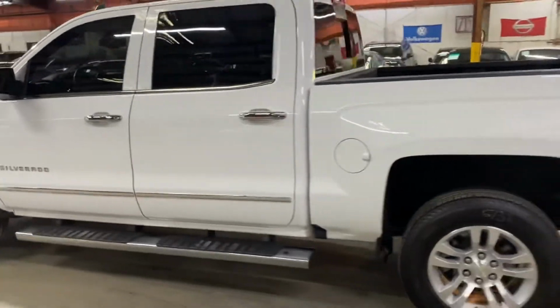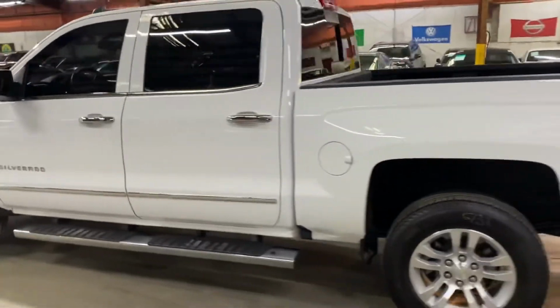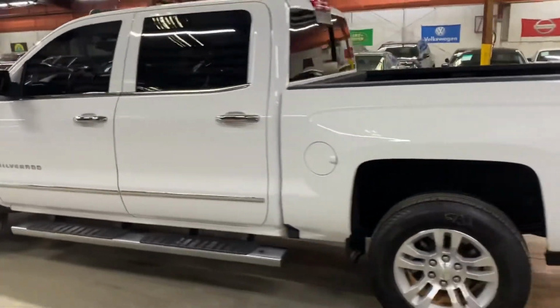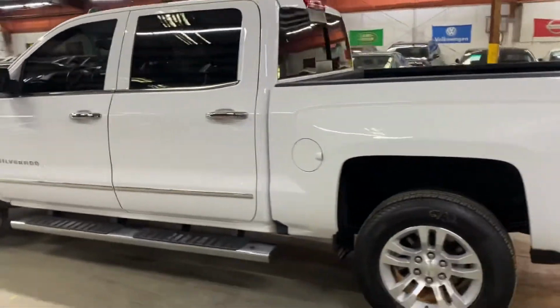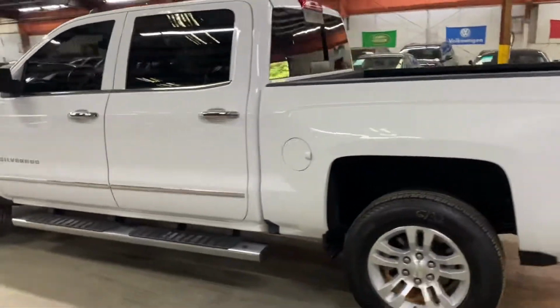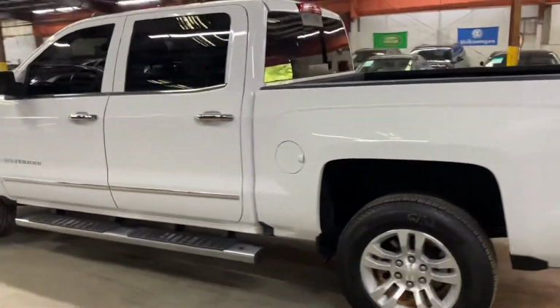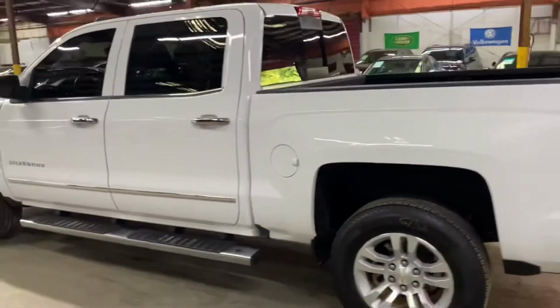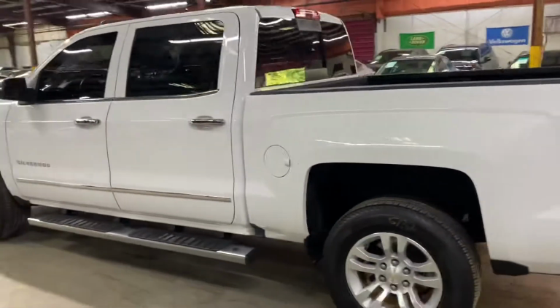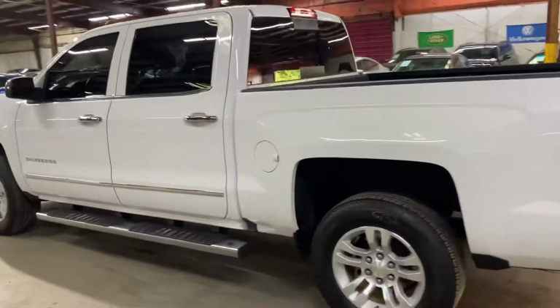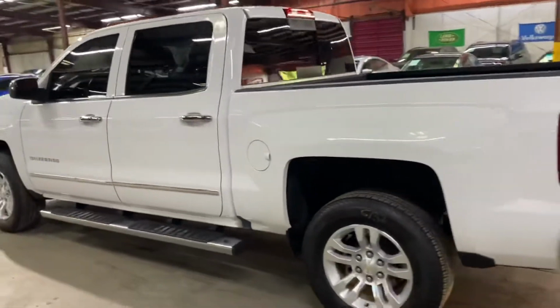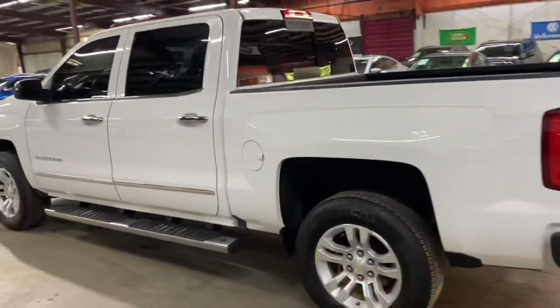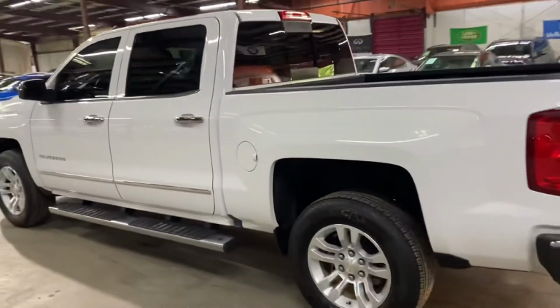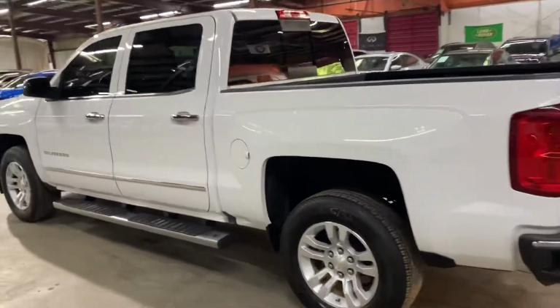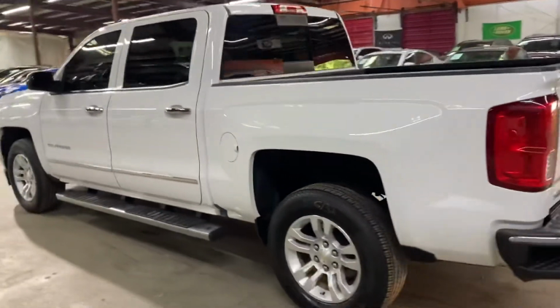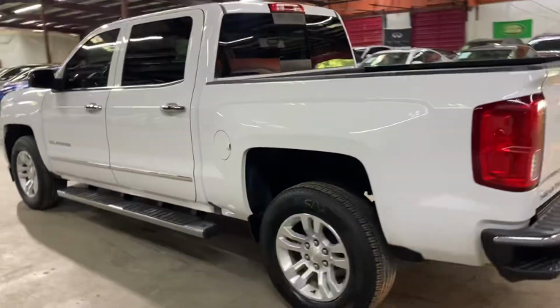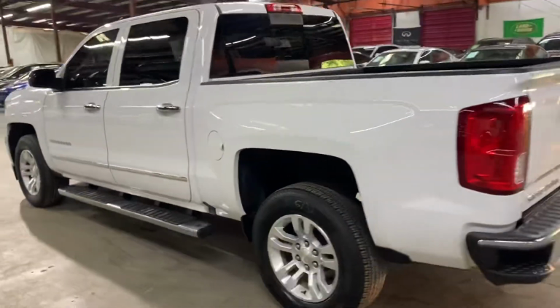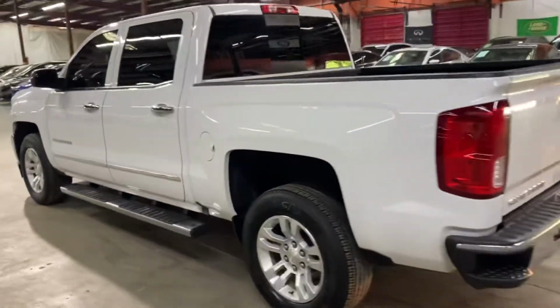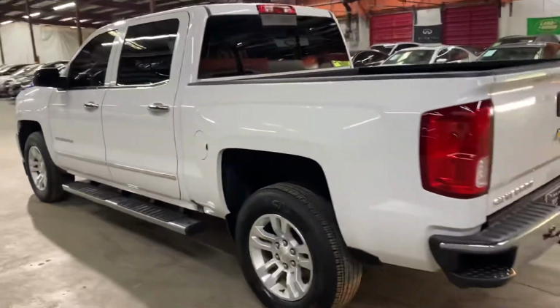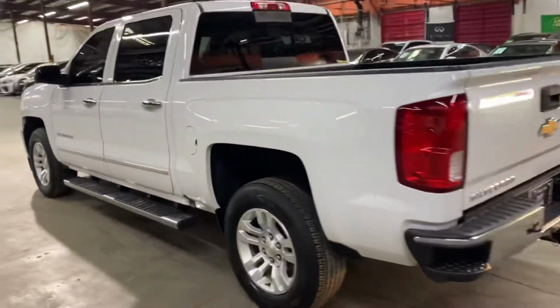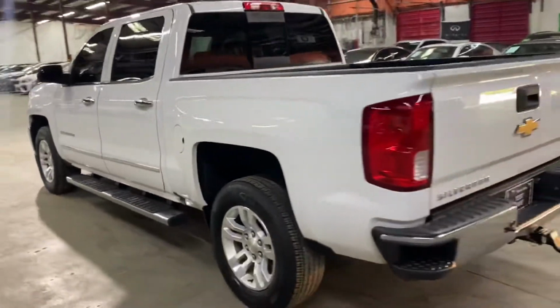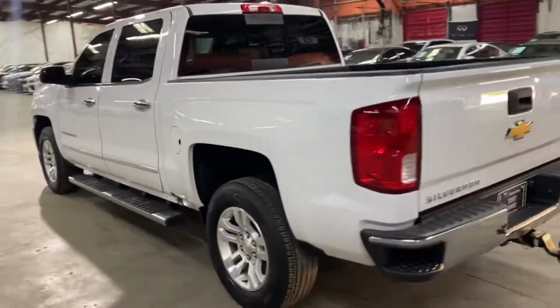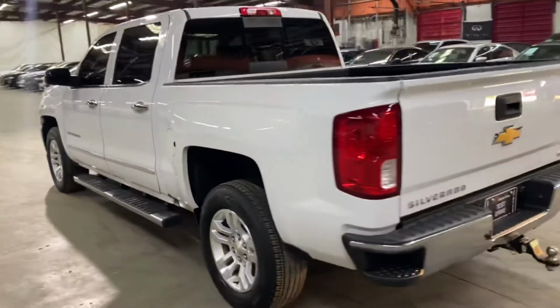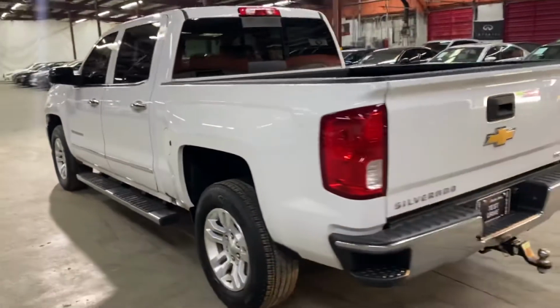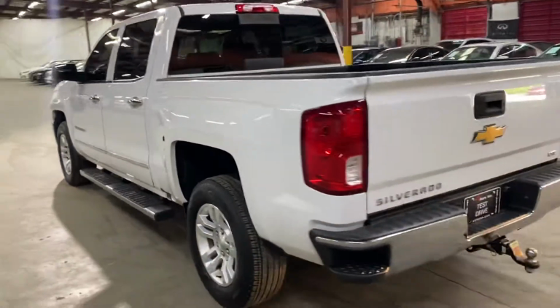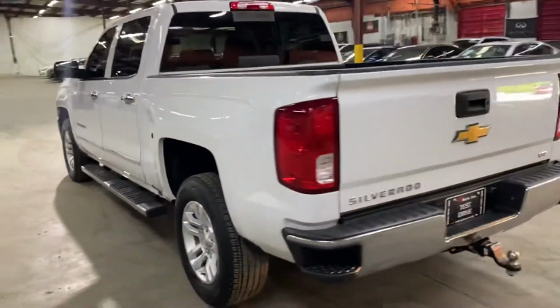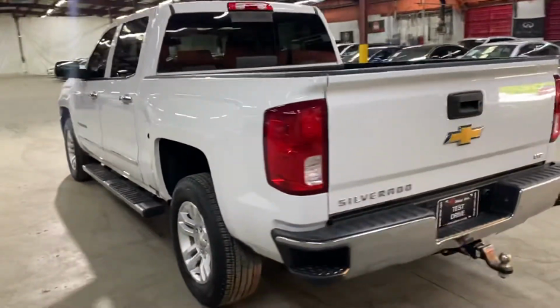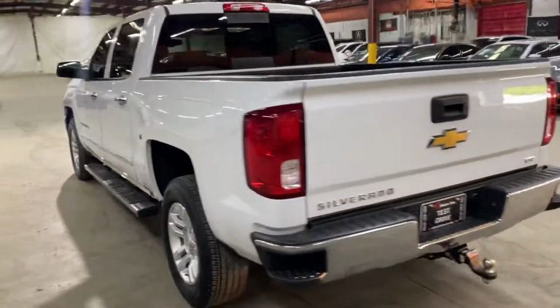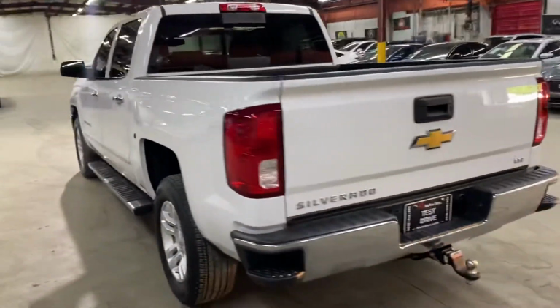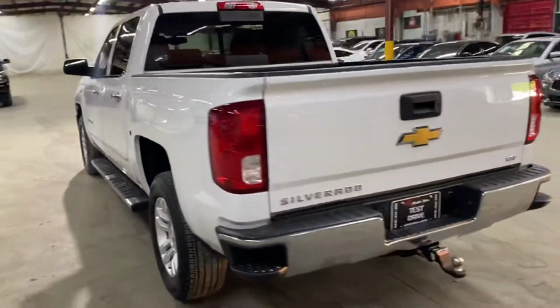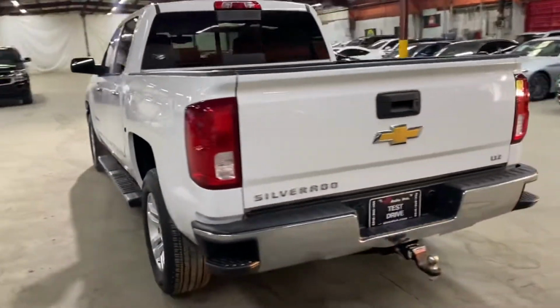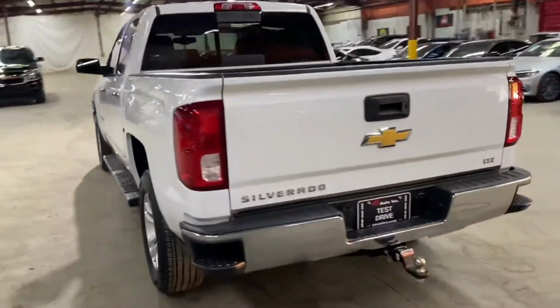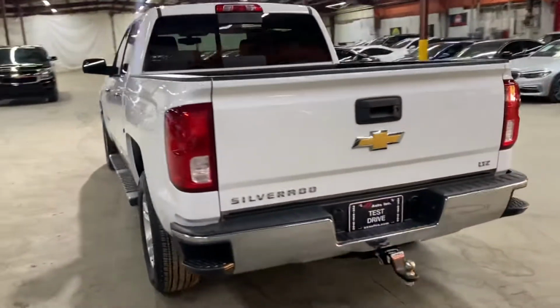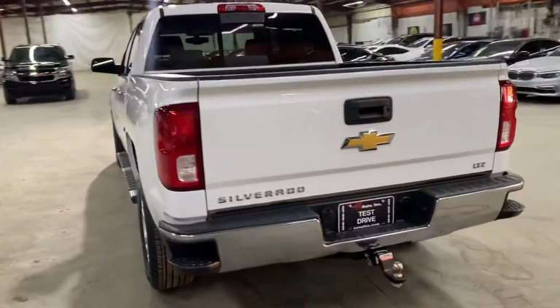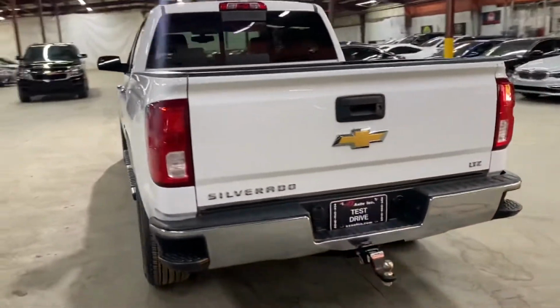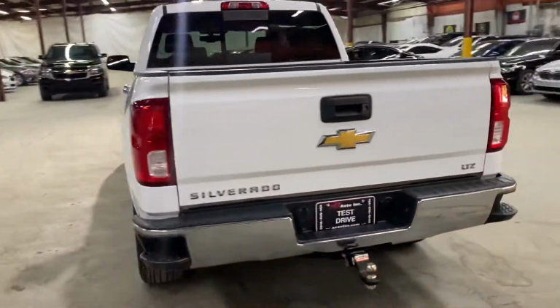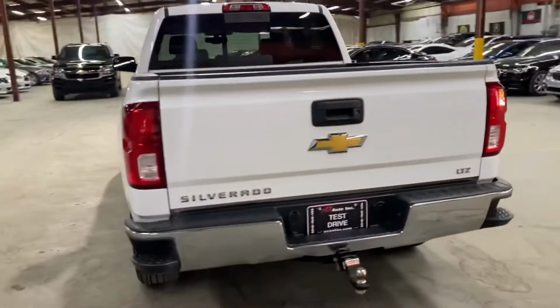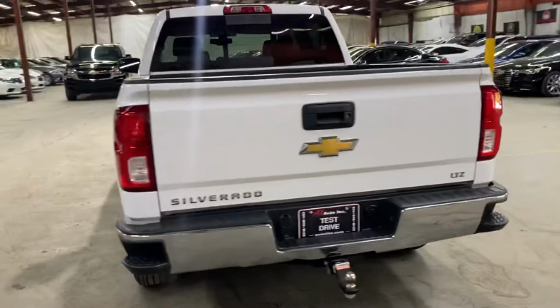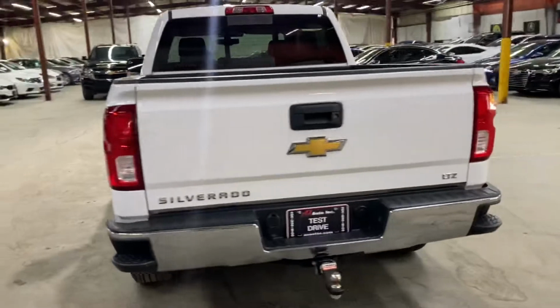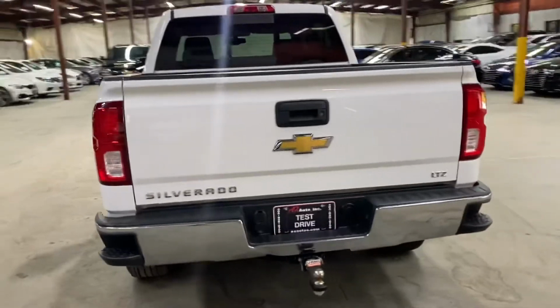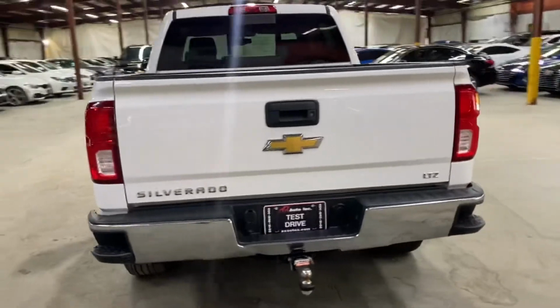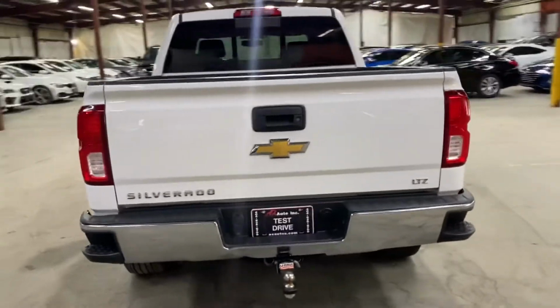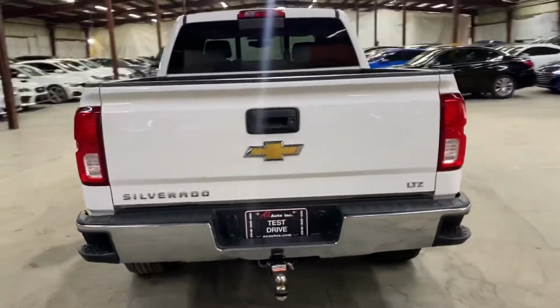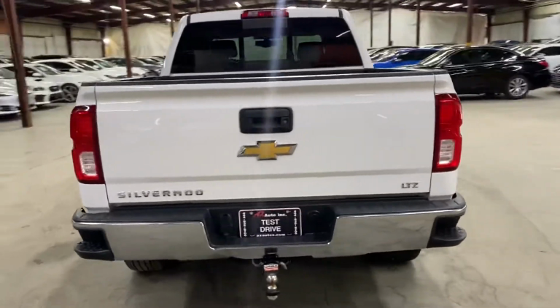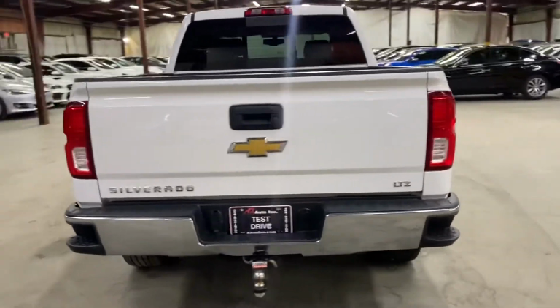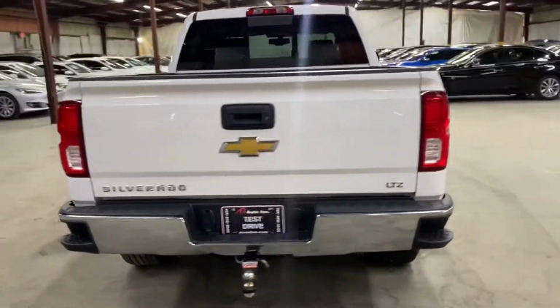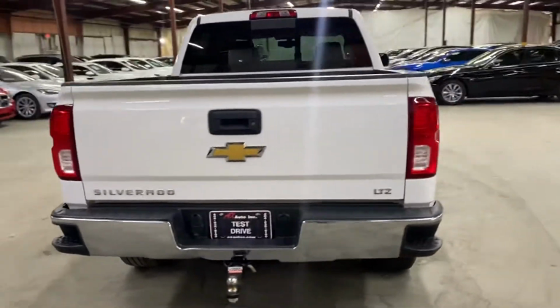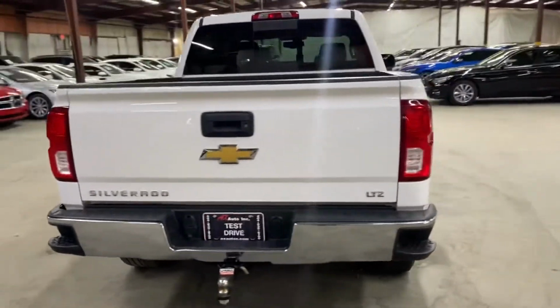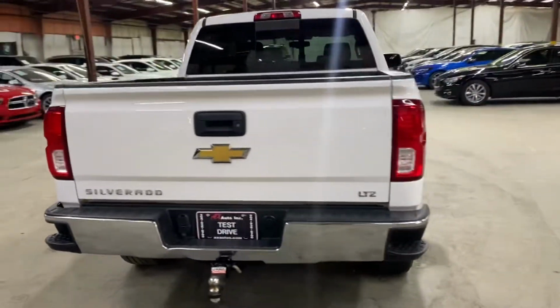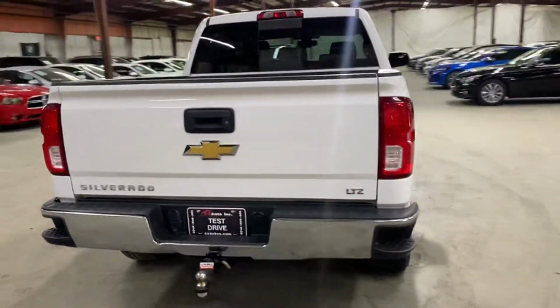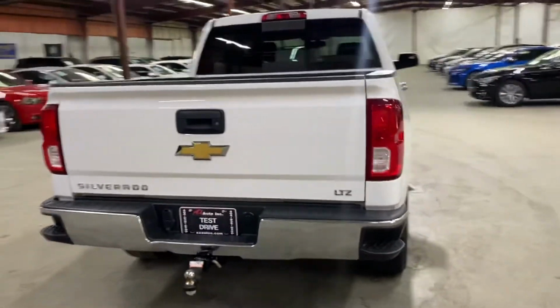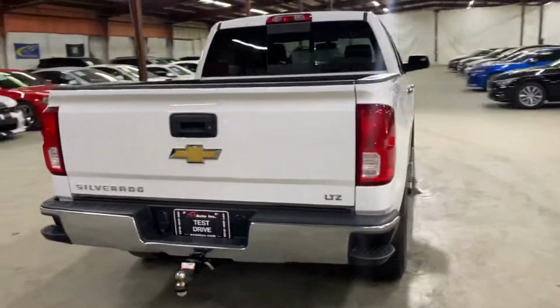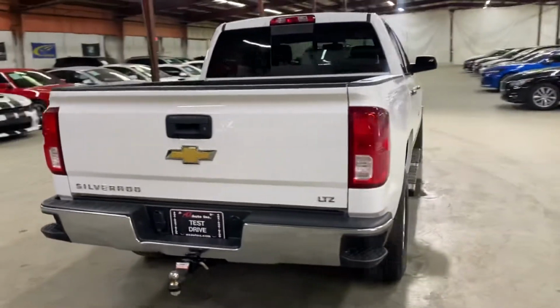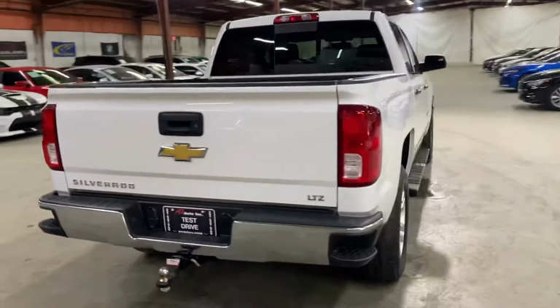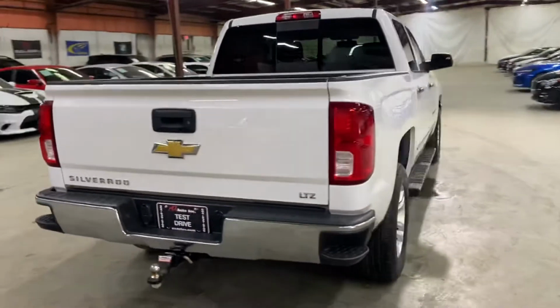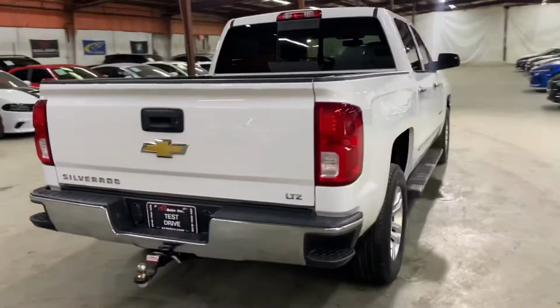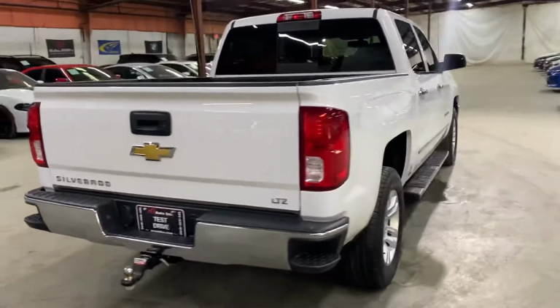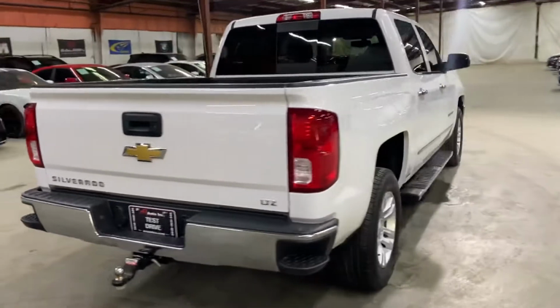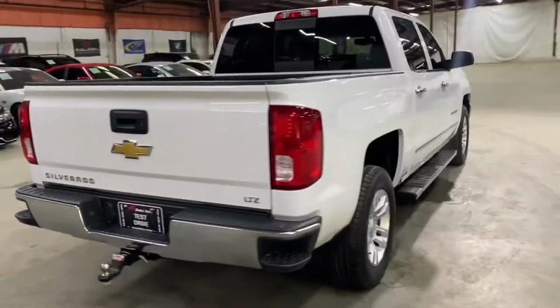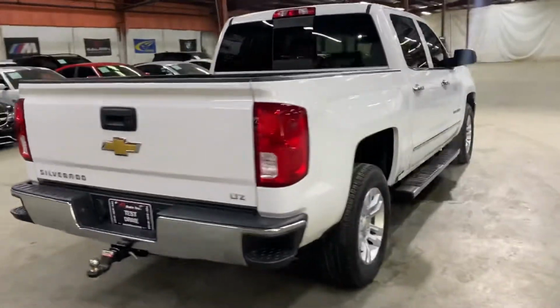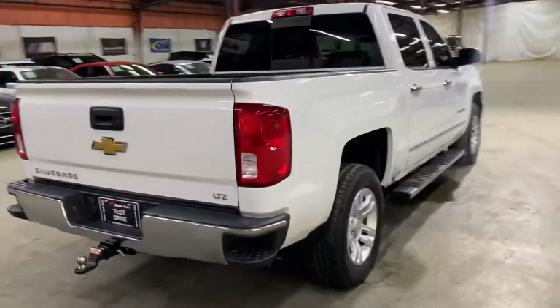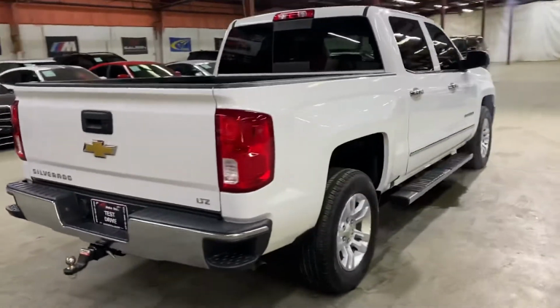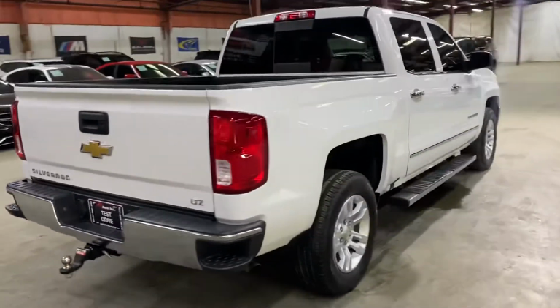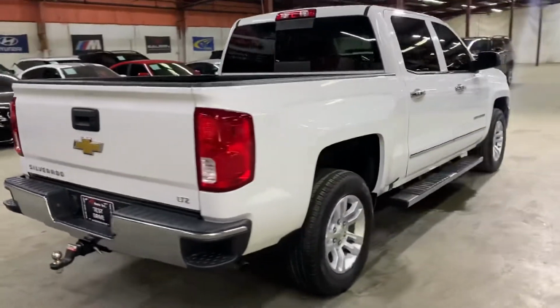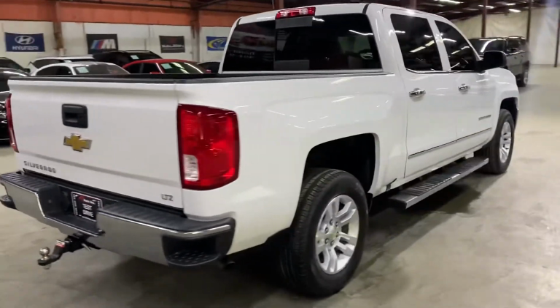I'm gonna be giving you a quick tour — check the interior, headlights, and also the trunk of the vehicle. You can also pop the hood open so you can take a look at the engine.